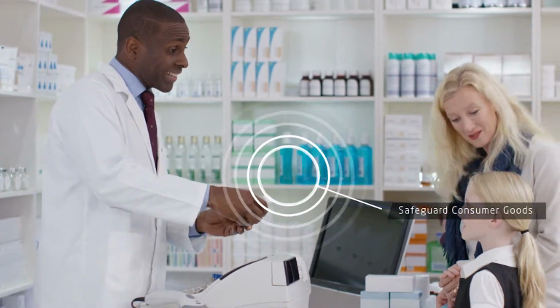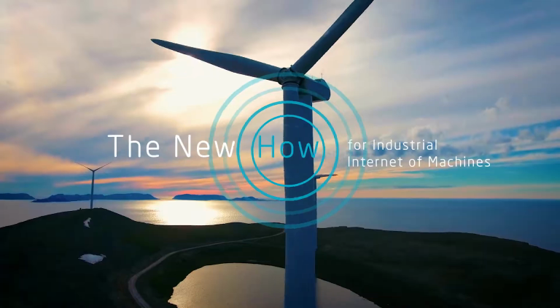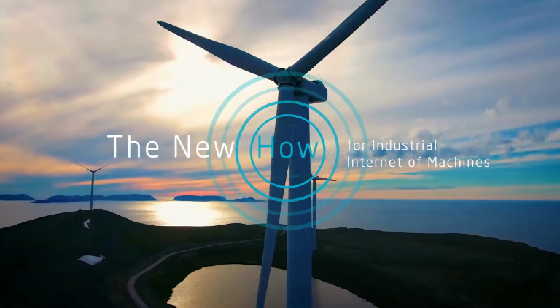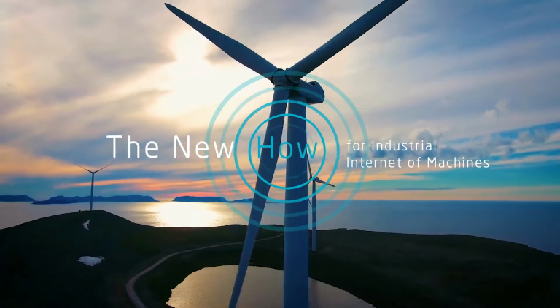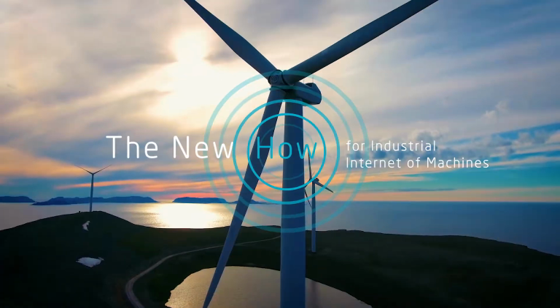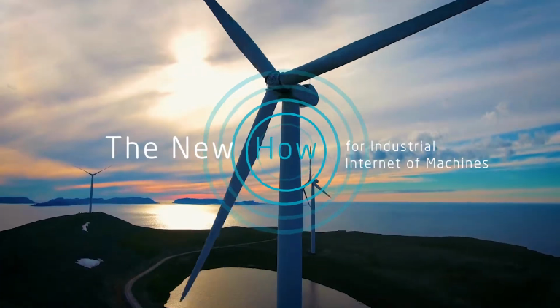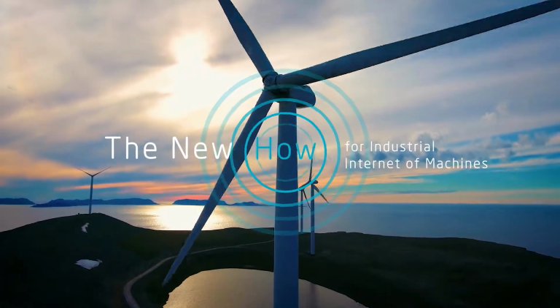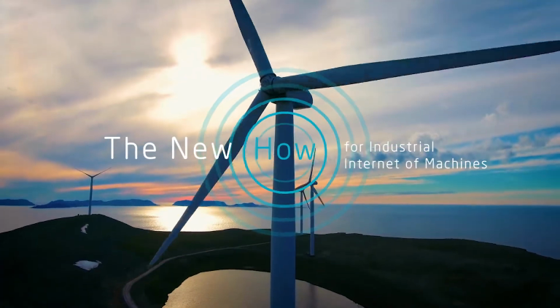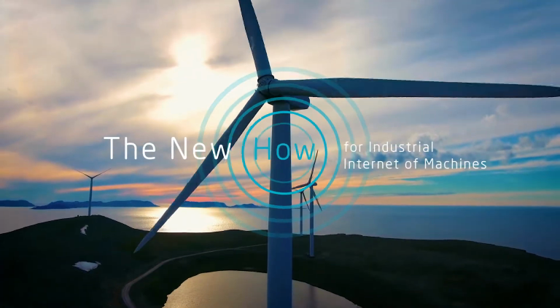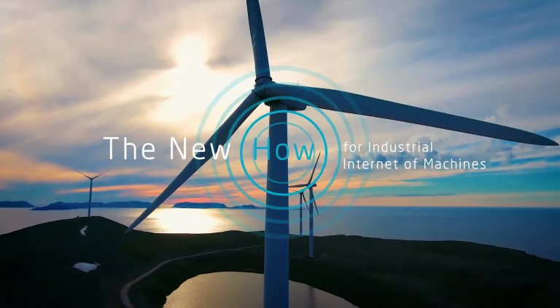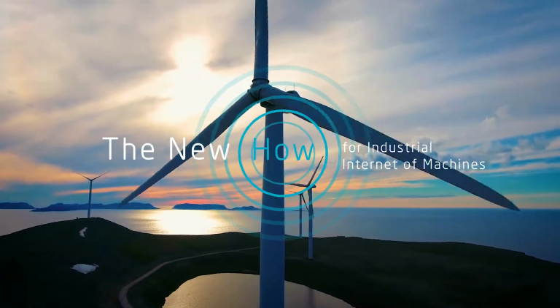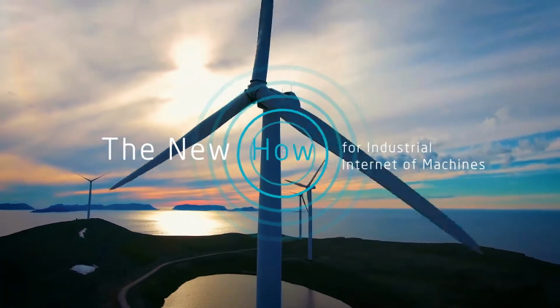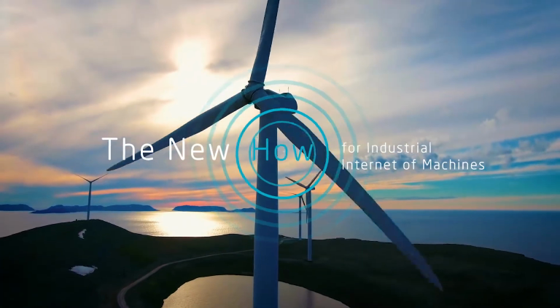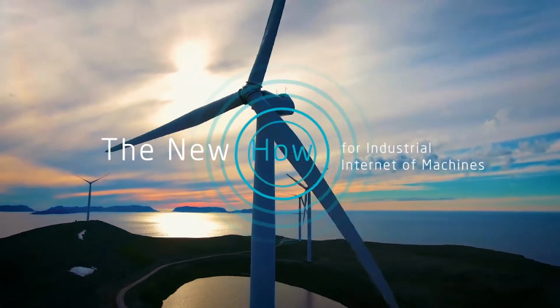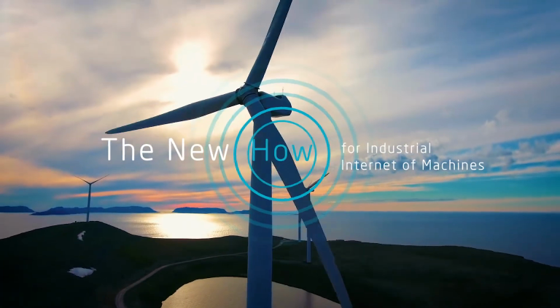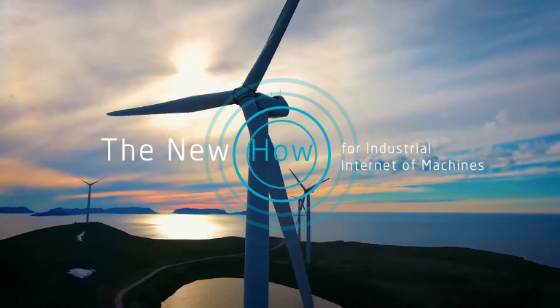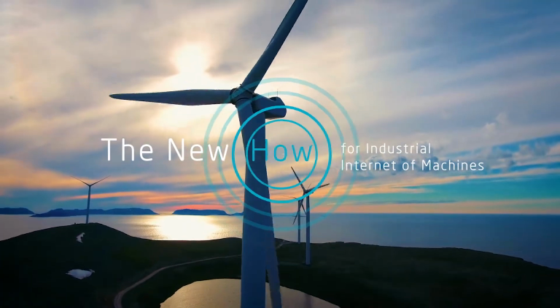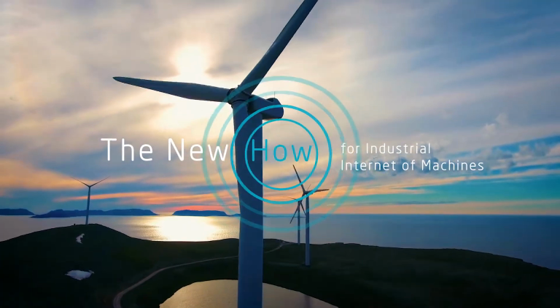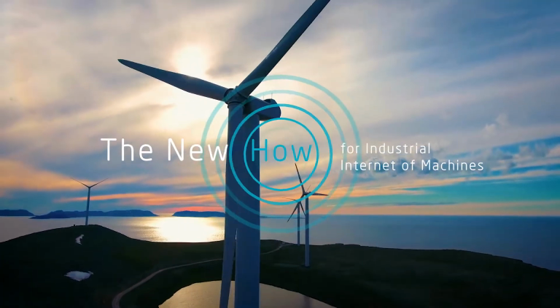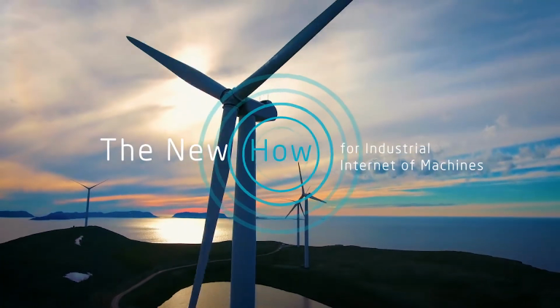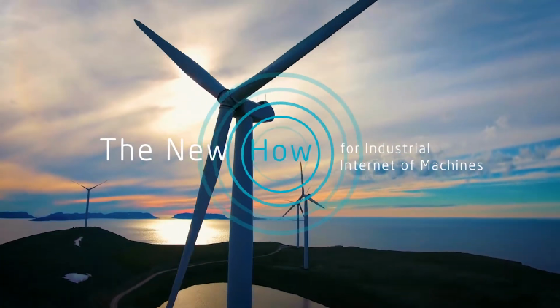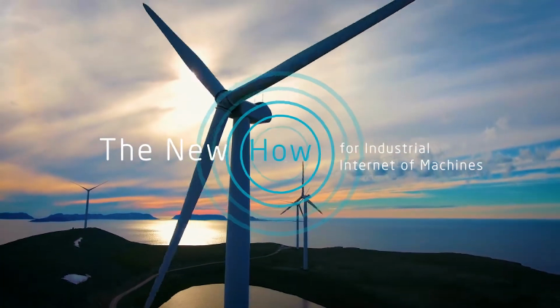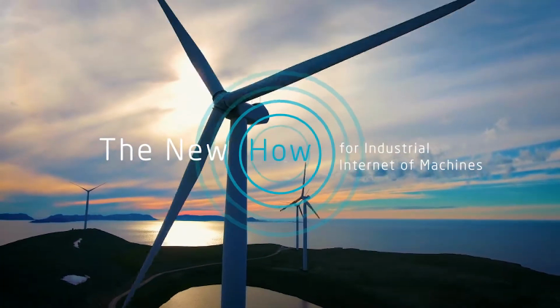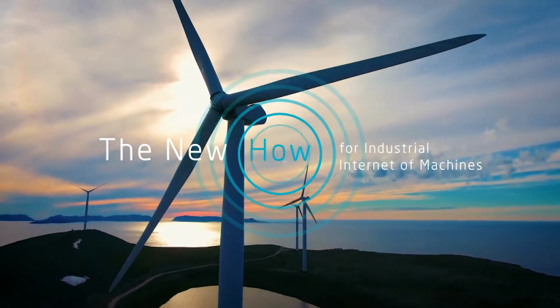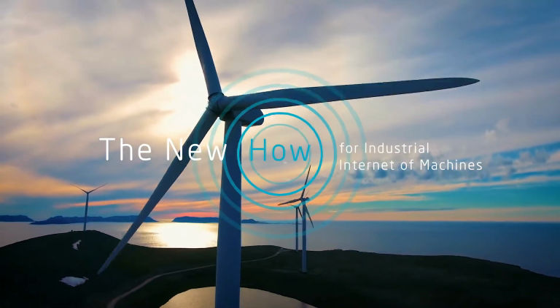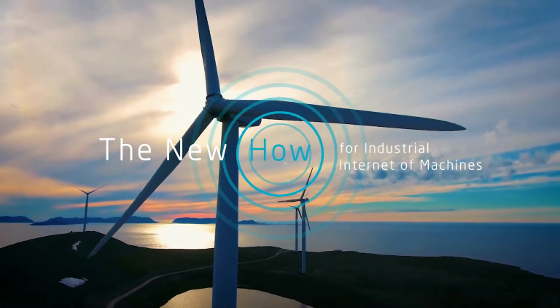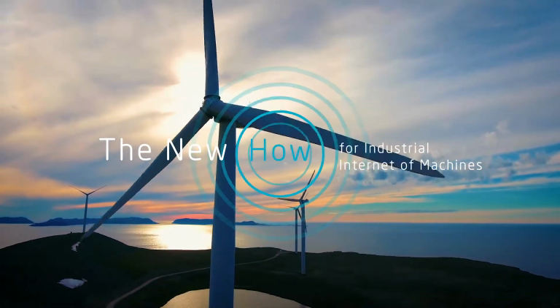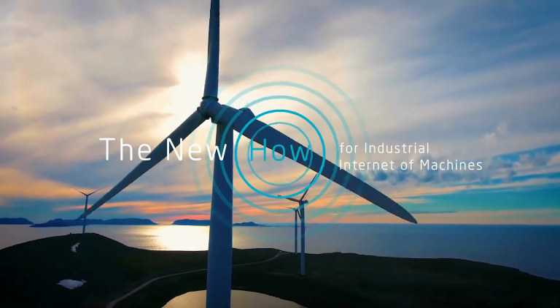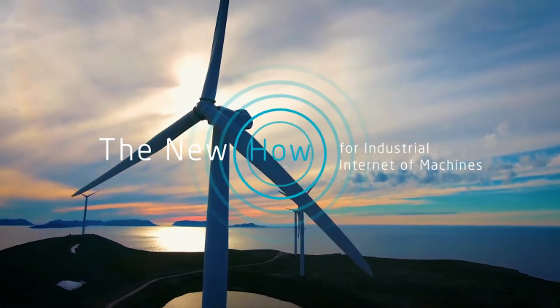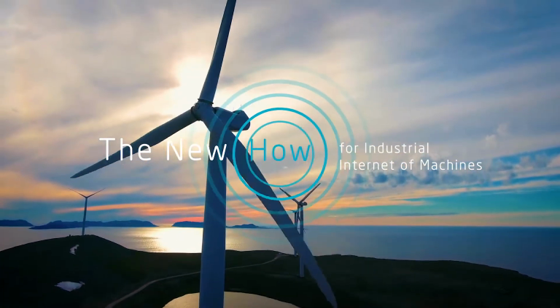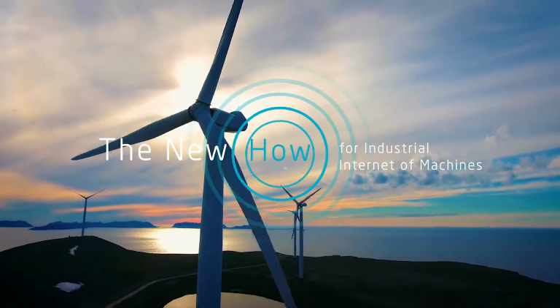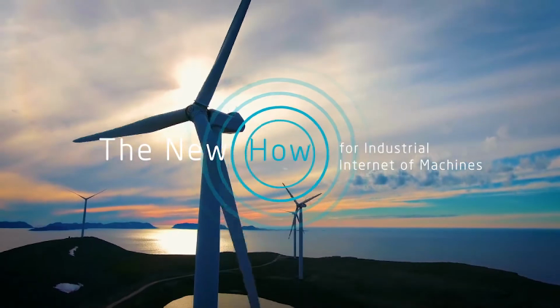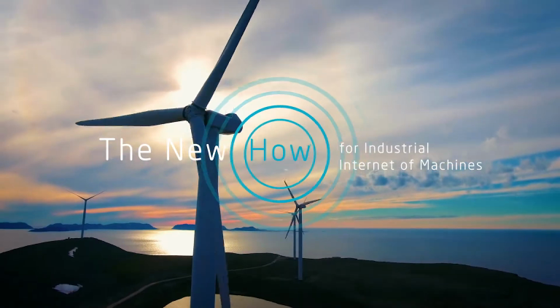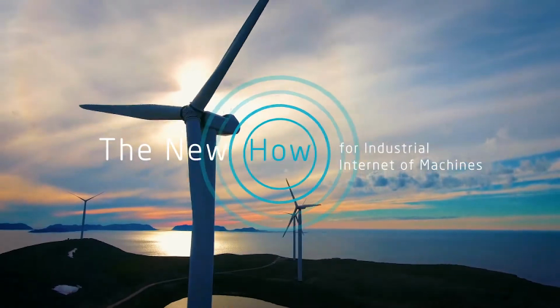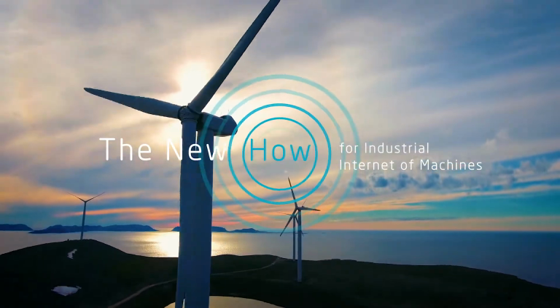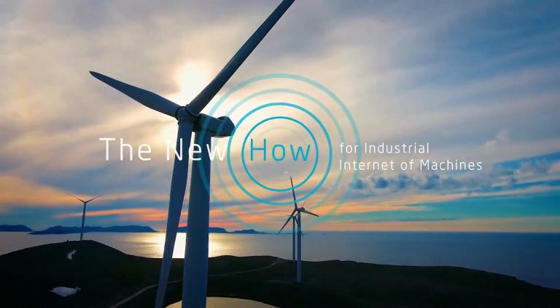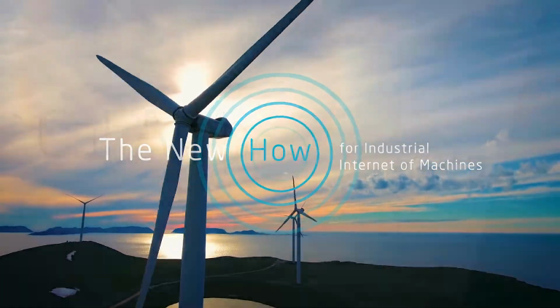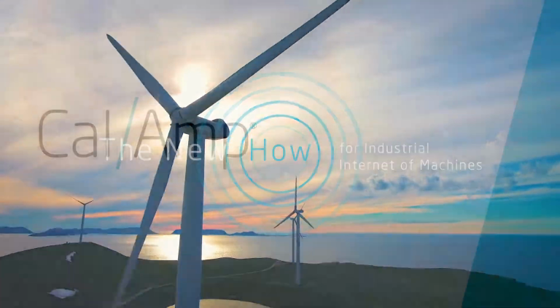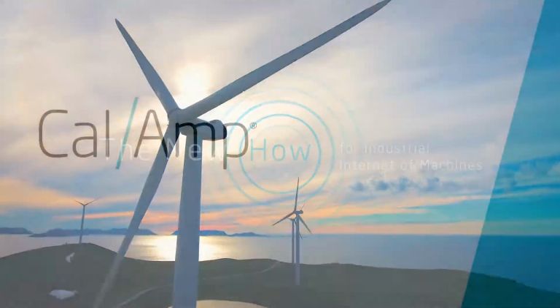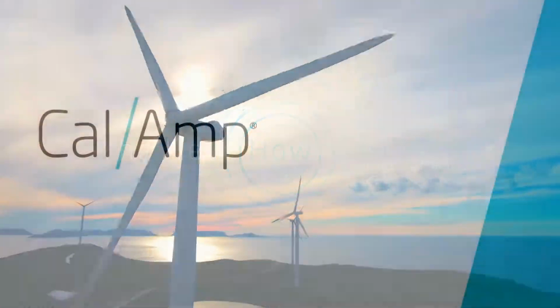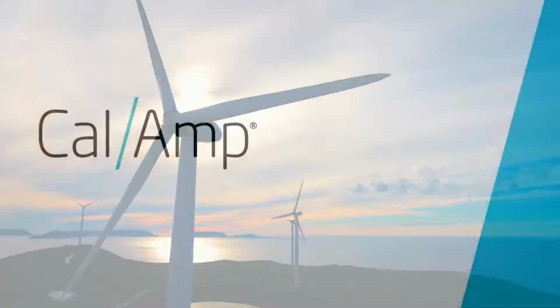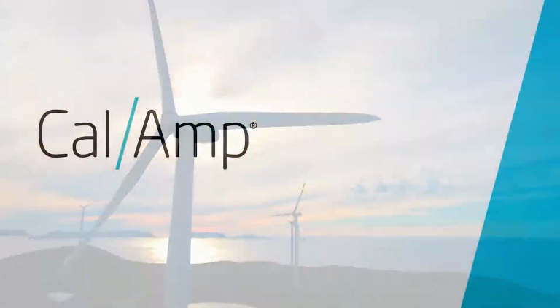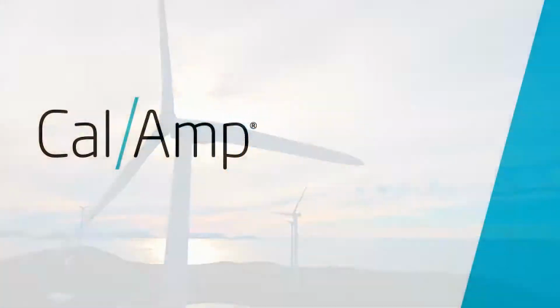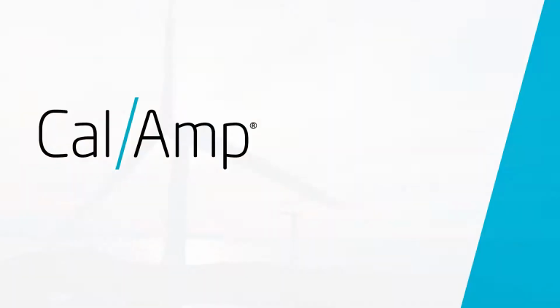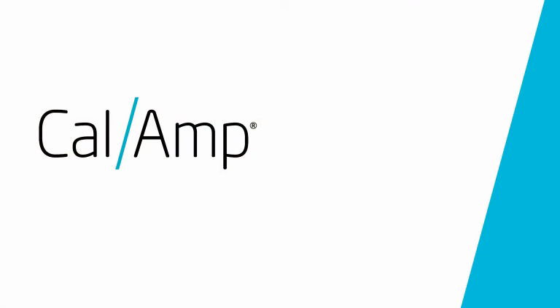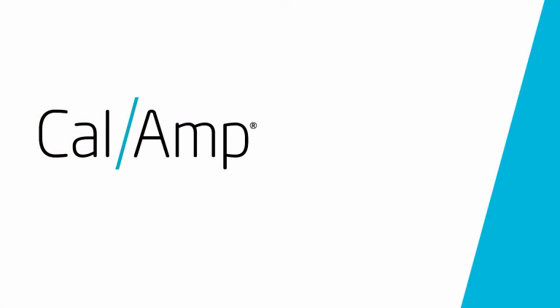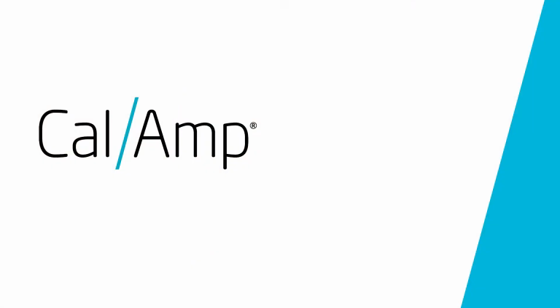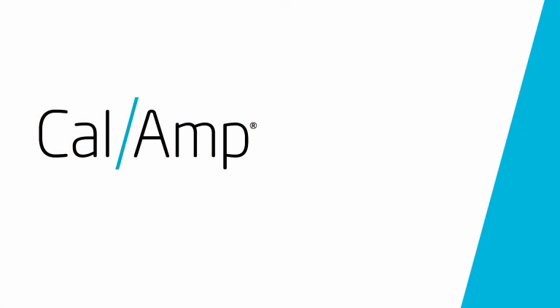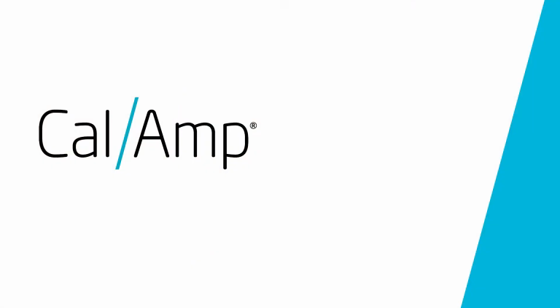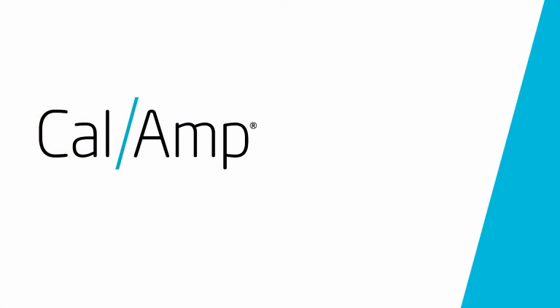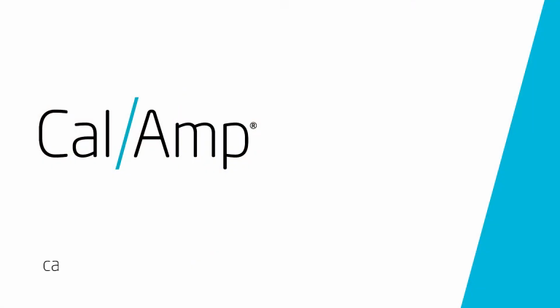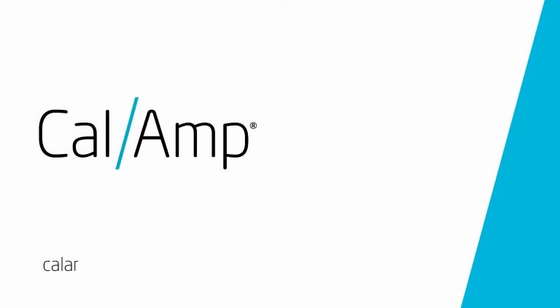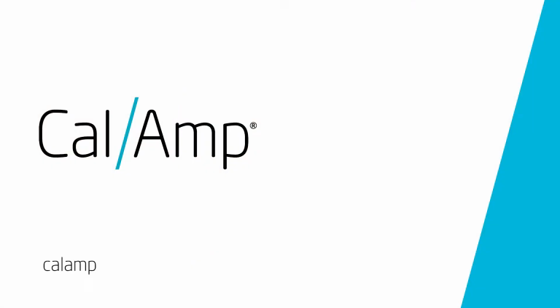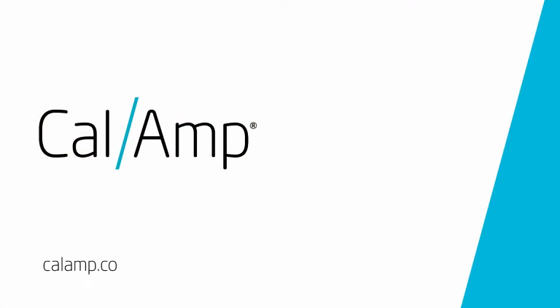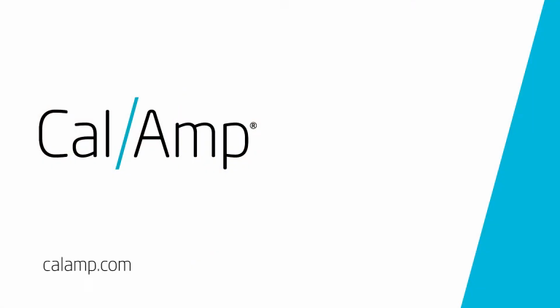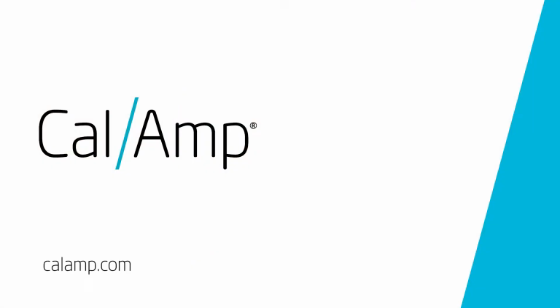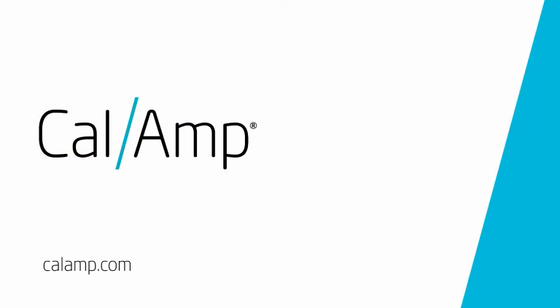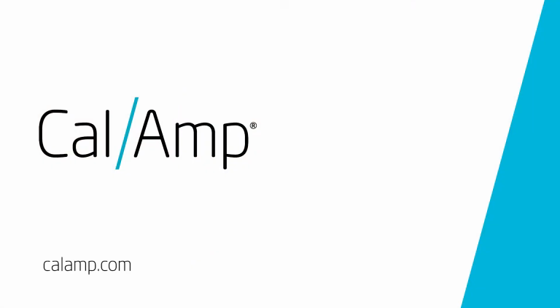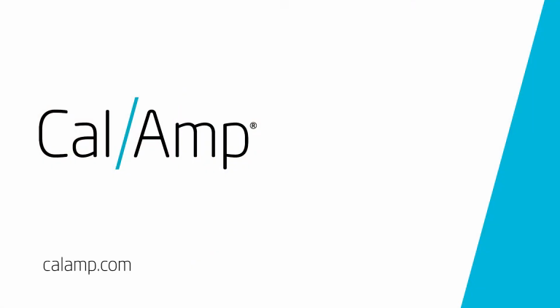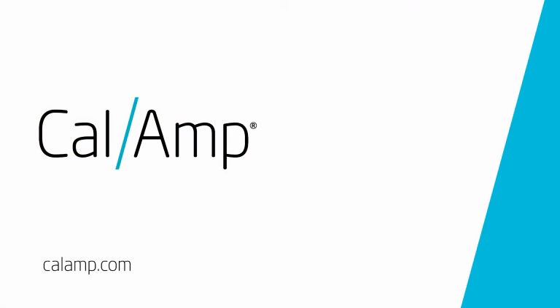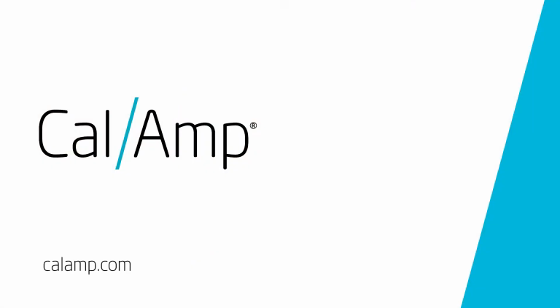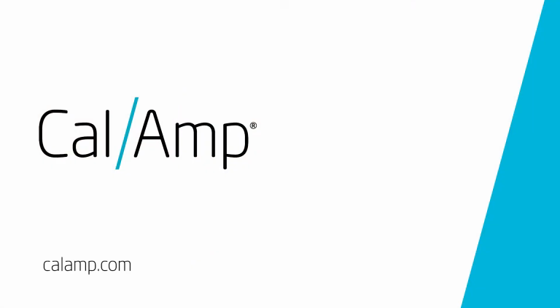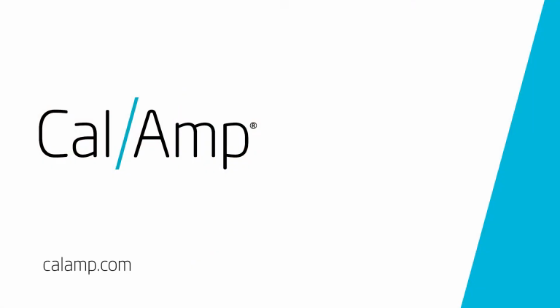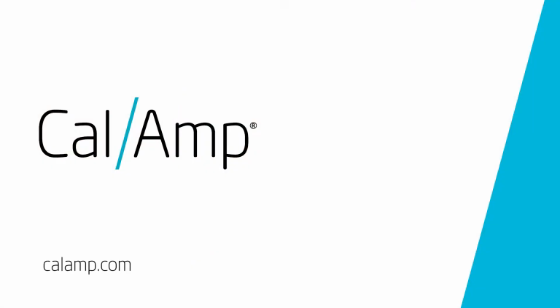Welcome to the new how for industrial internet of machines. Learn more at CalAMP.com.